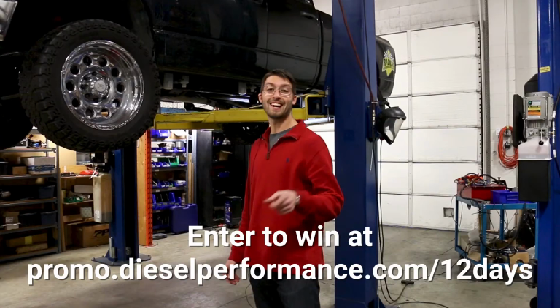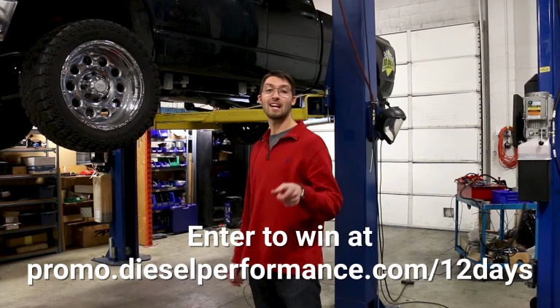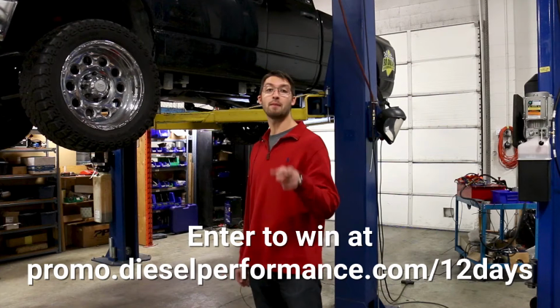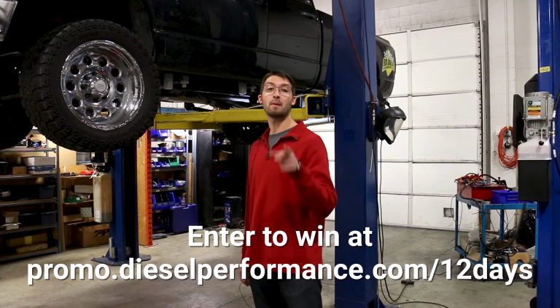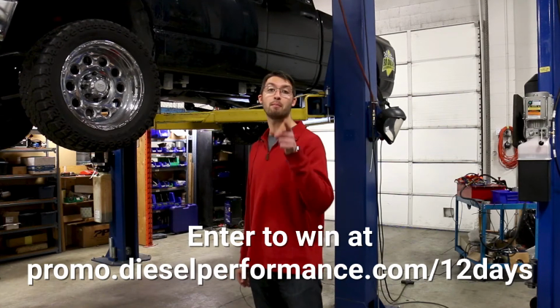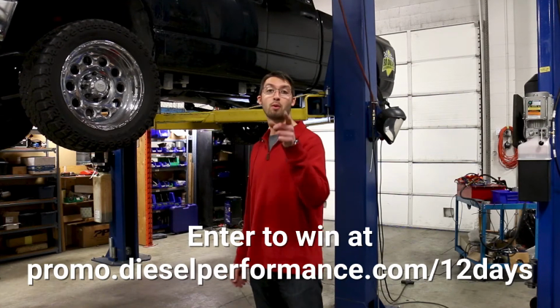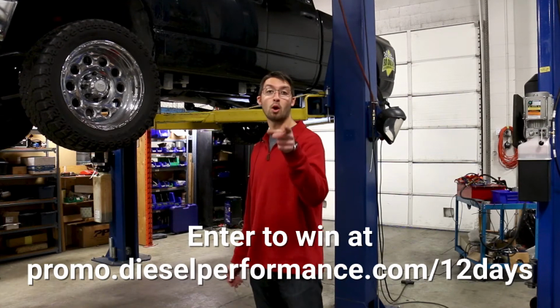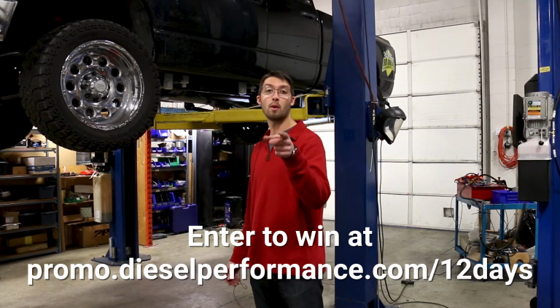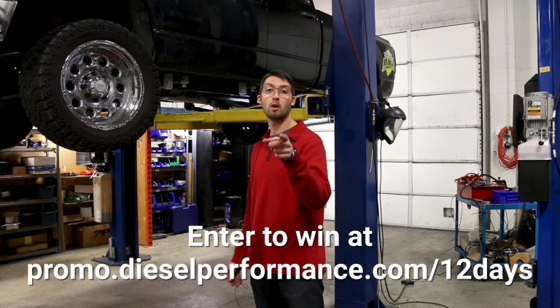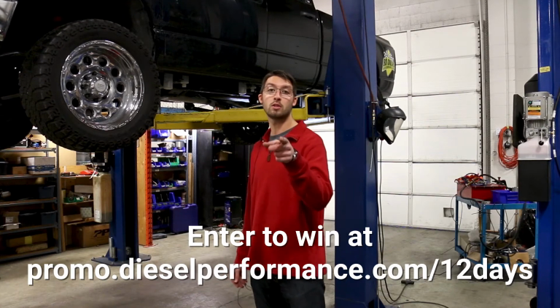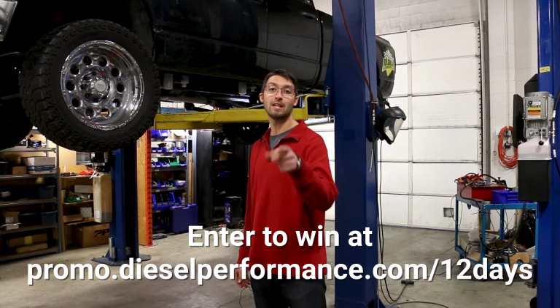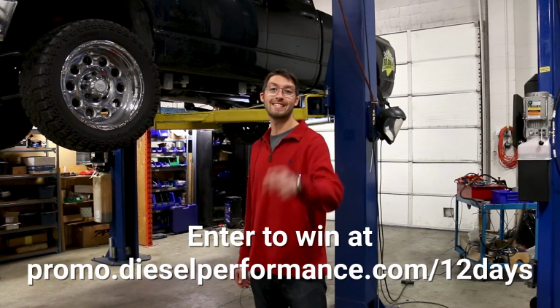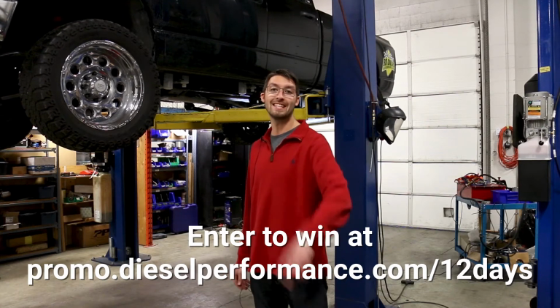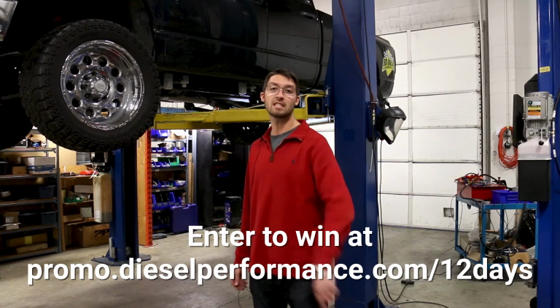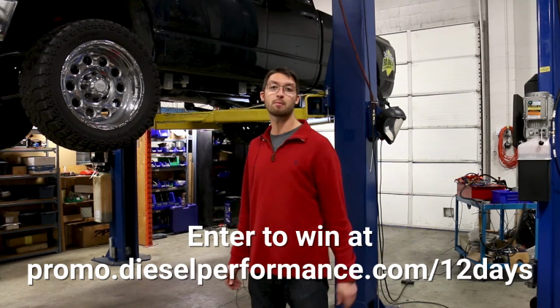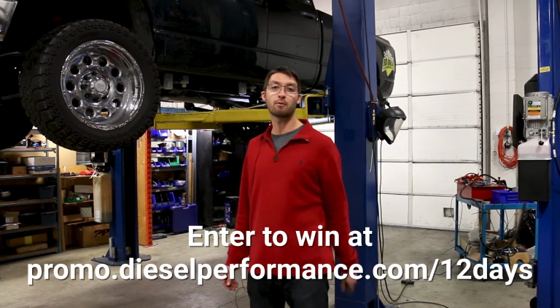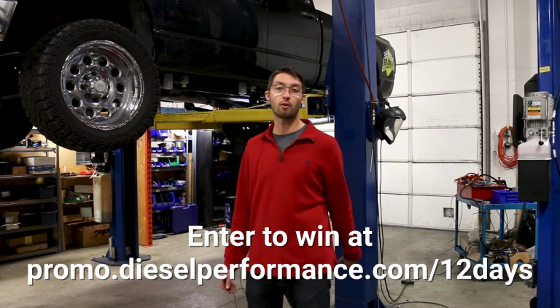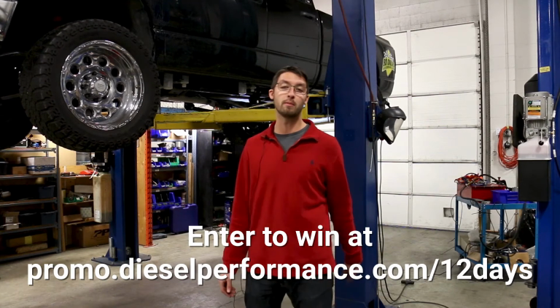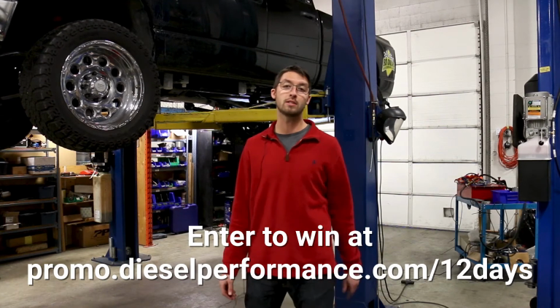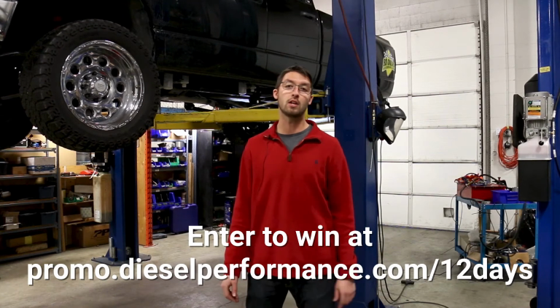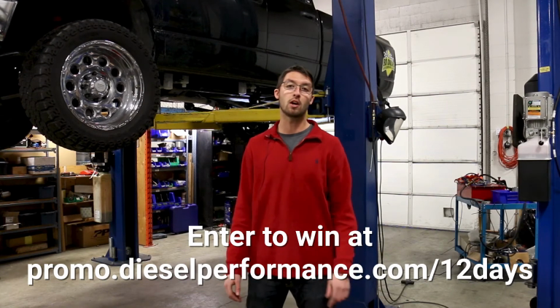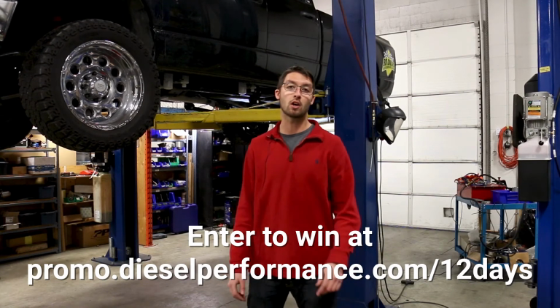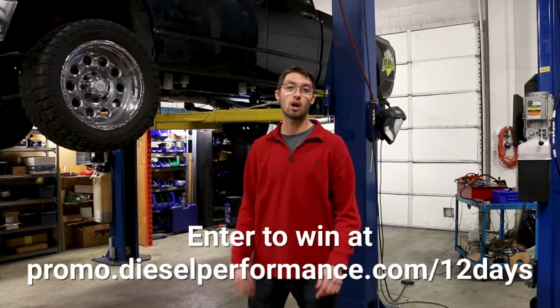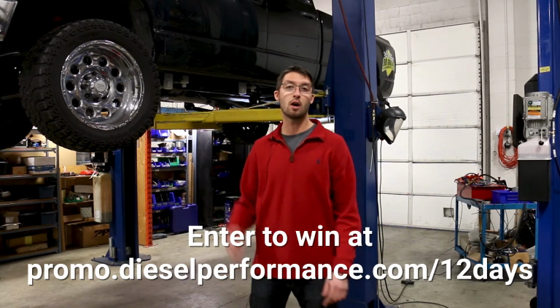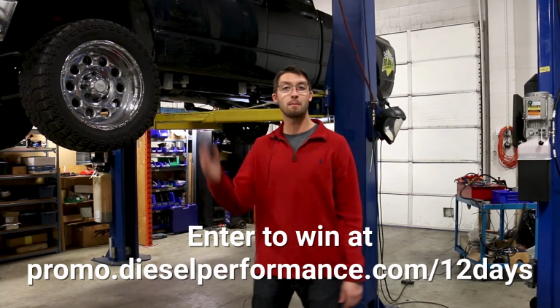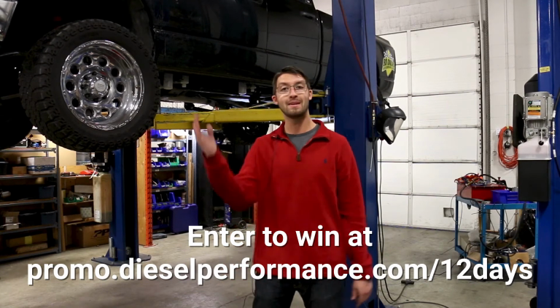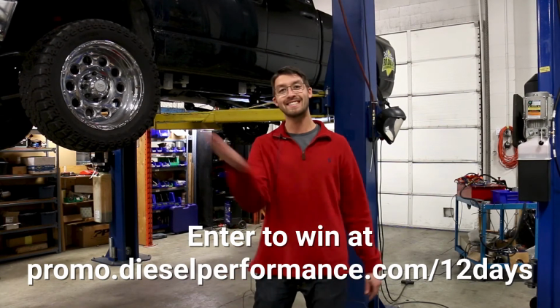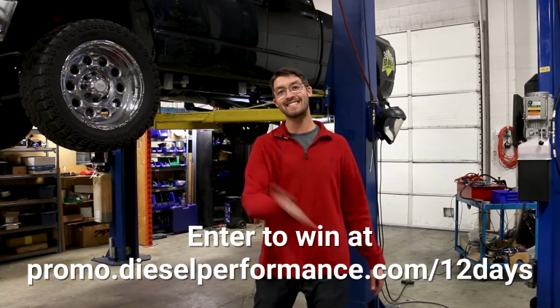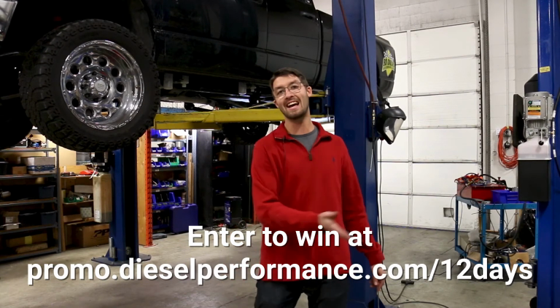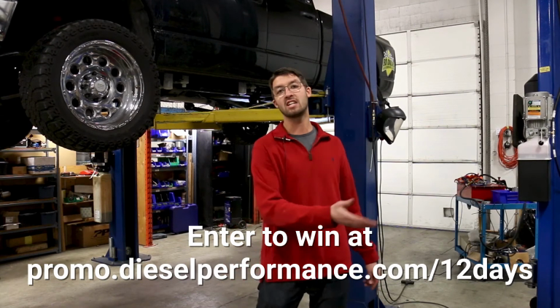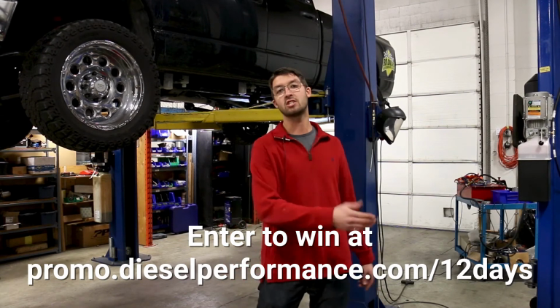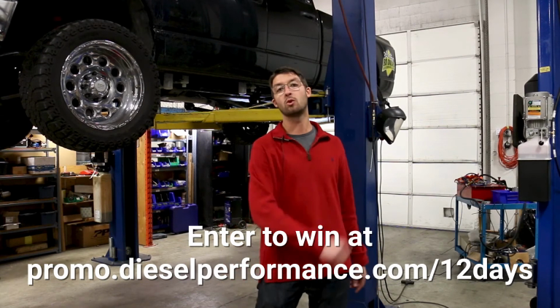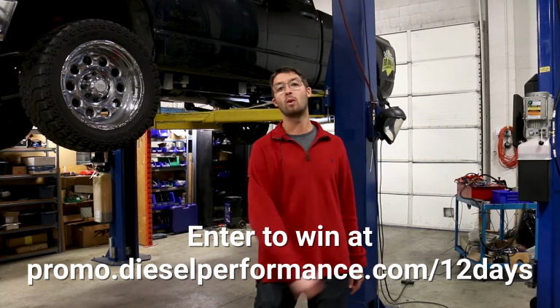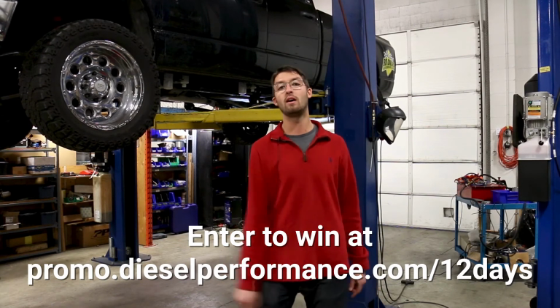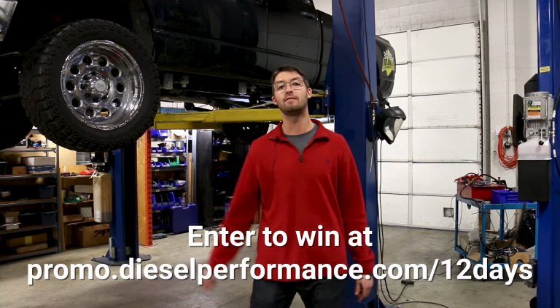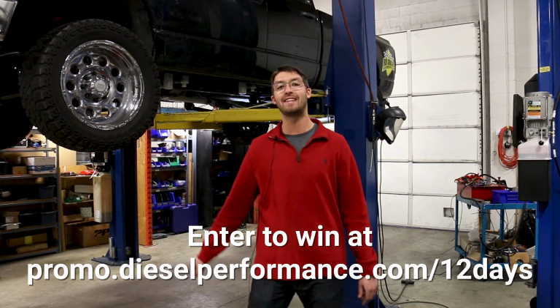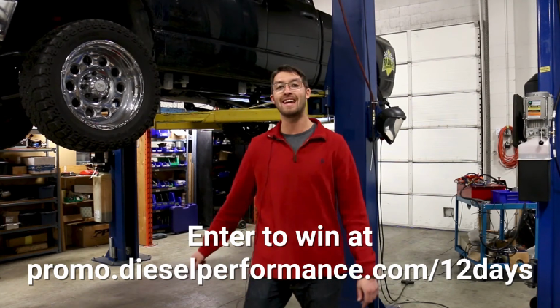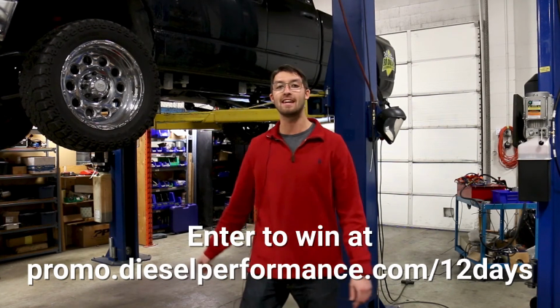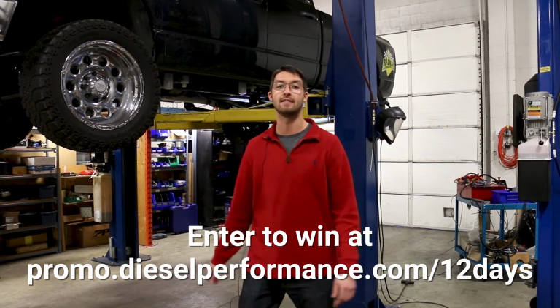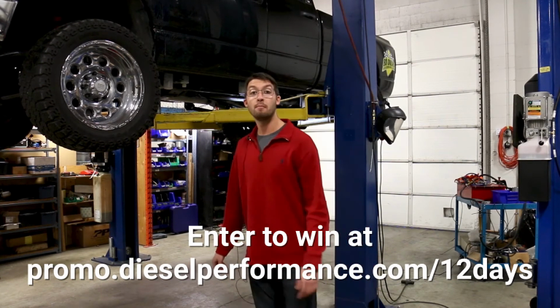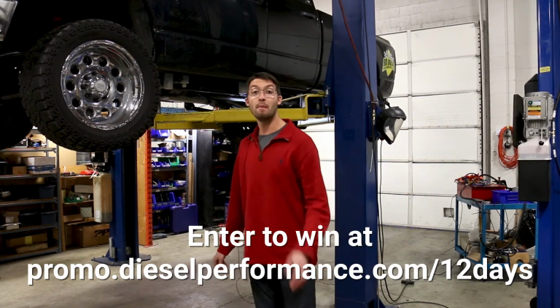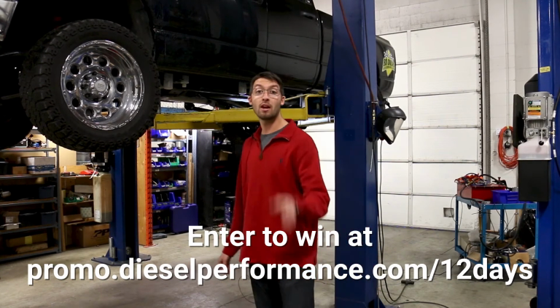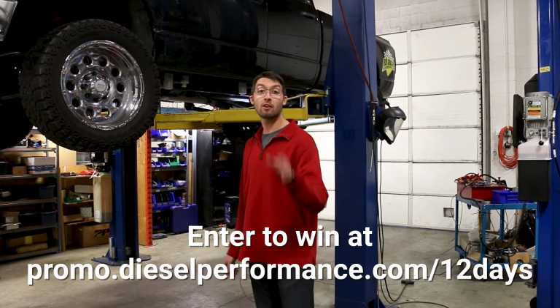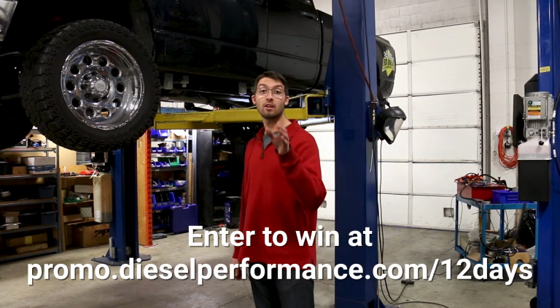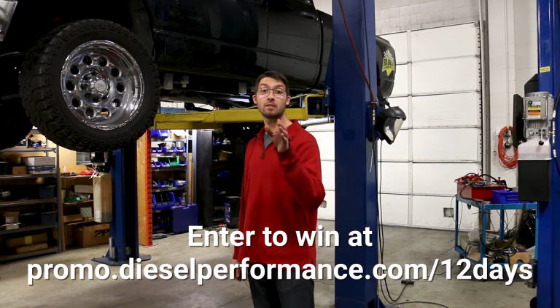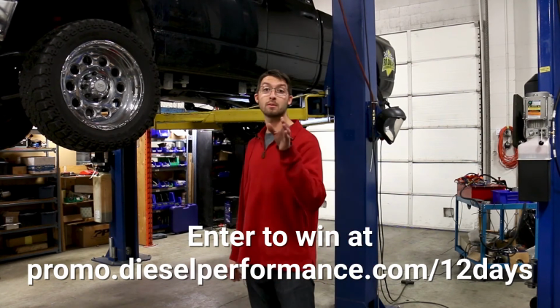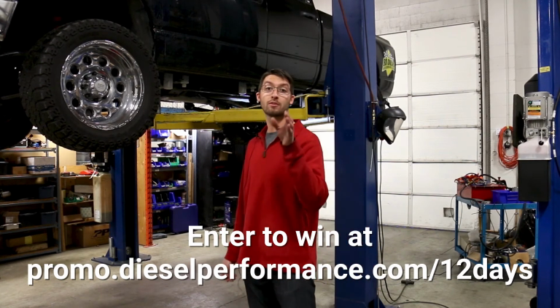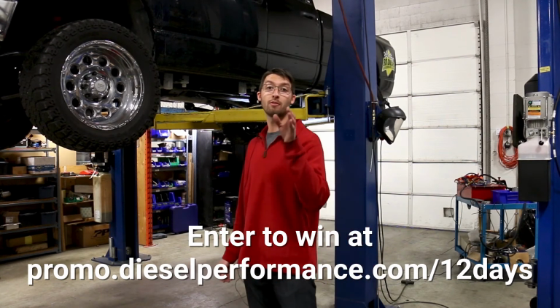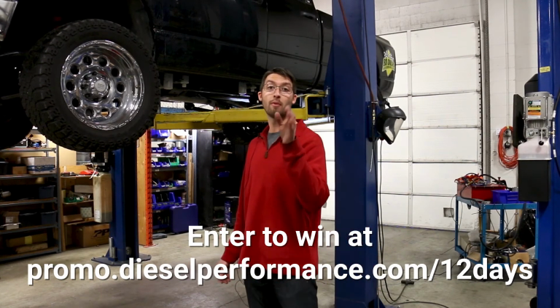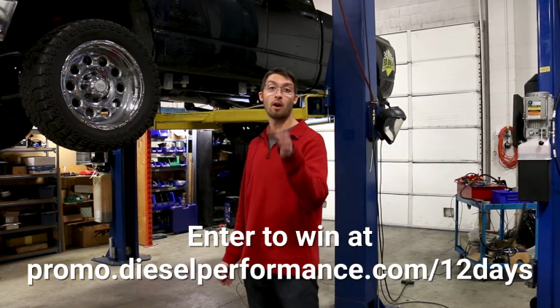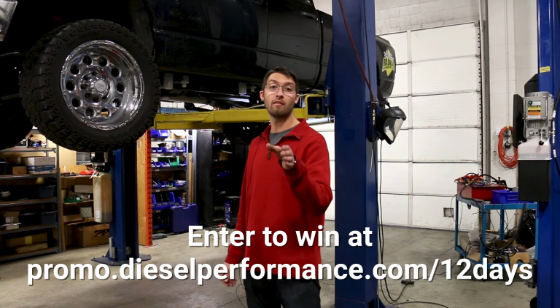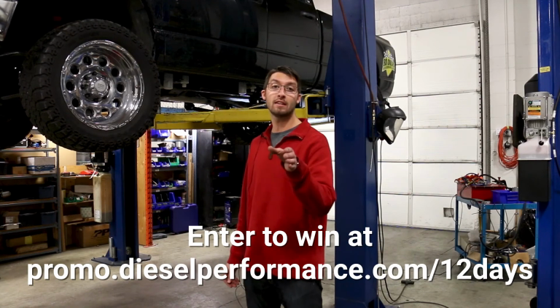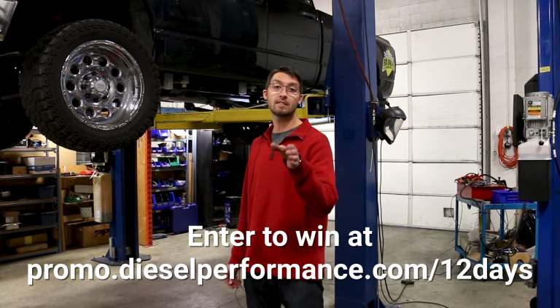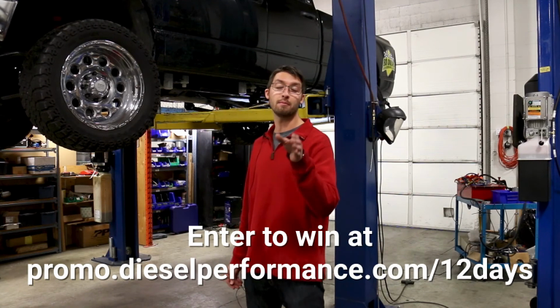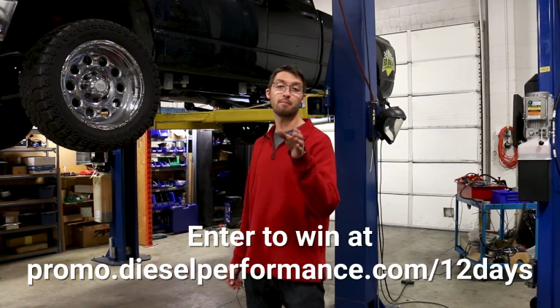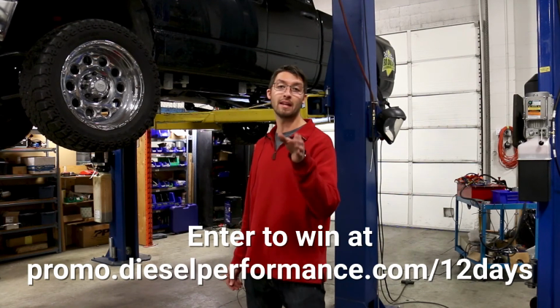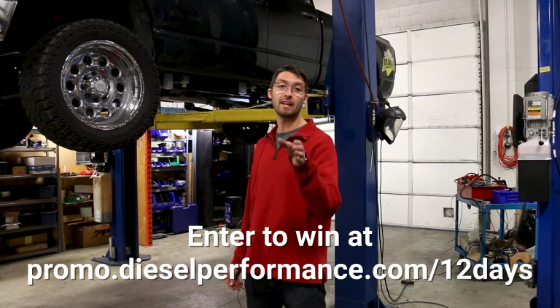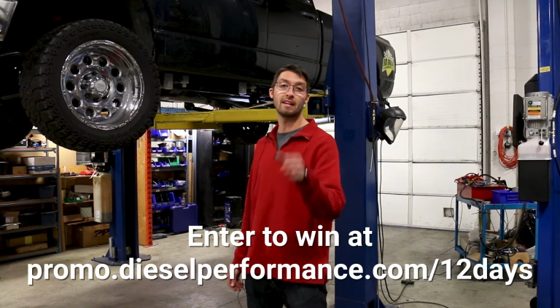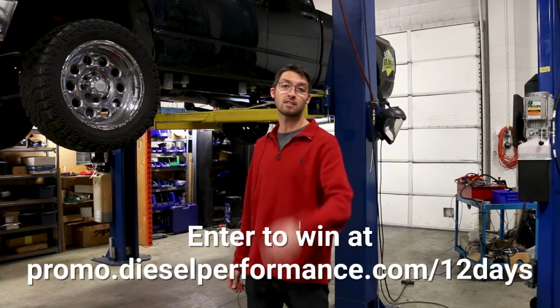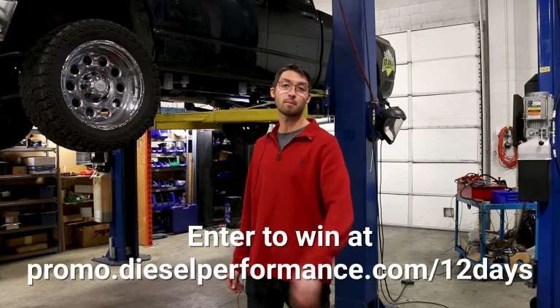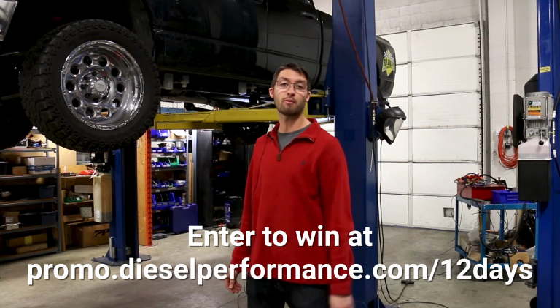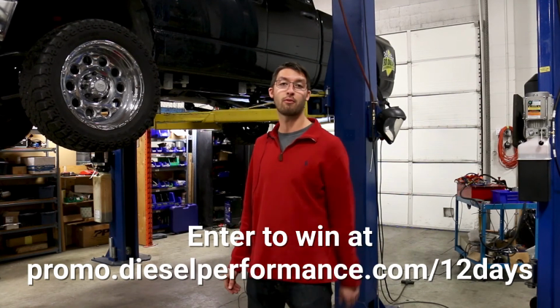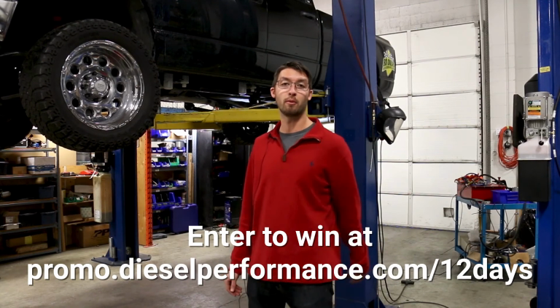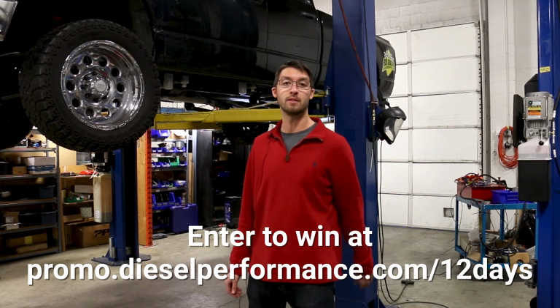Sign up at promo.dieselperformance.com/12days. Merry Christmas from all of us at BDDiesel Performance.